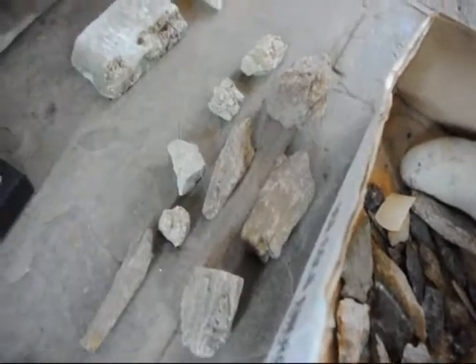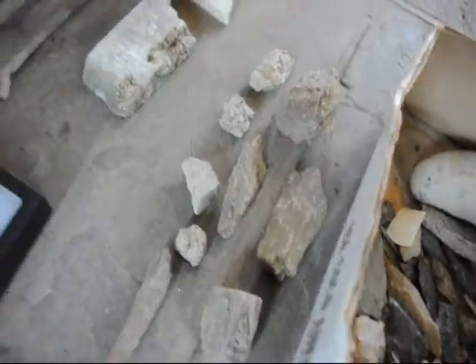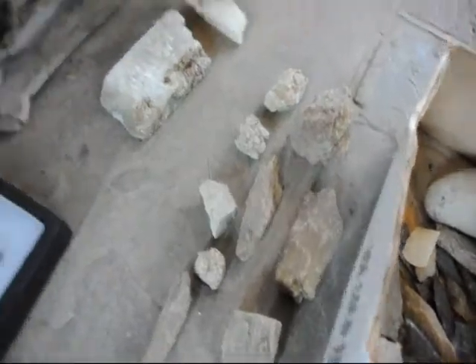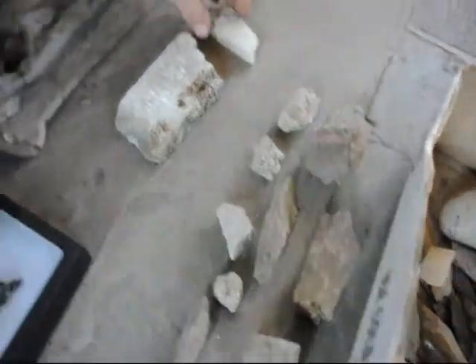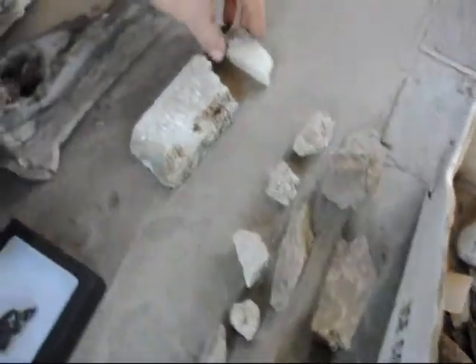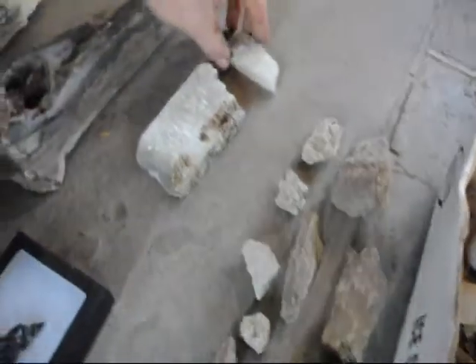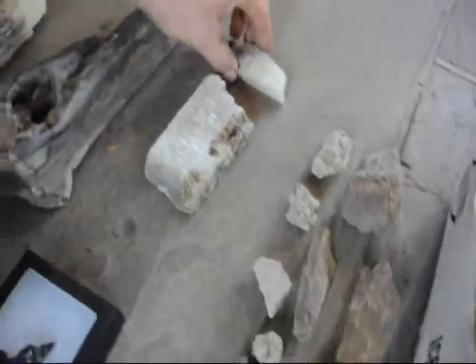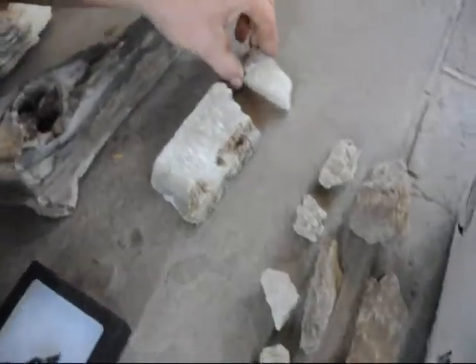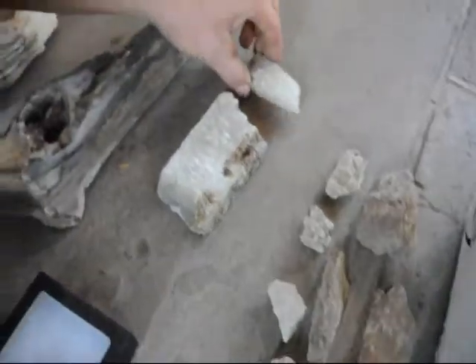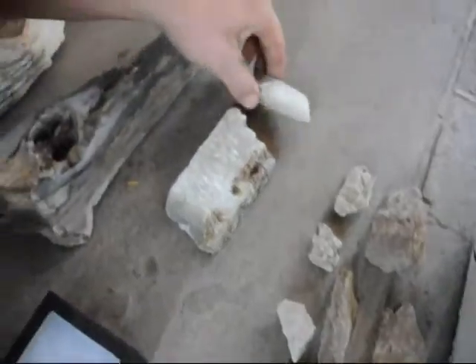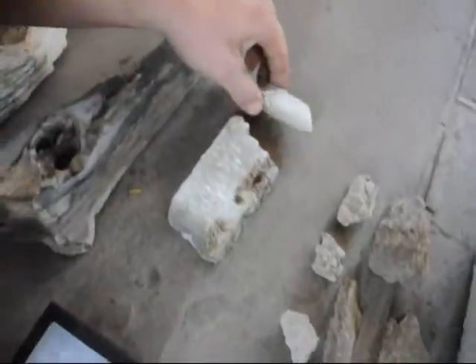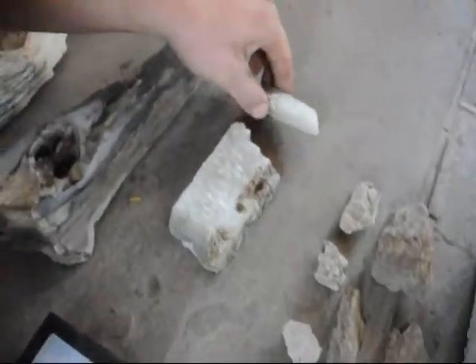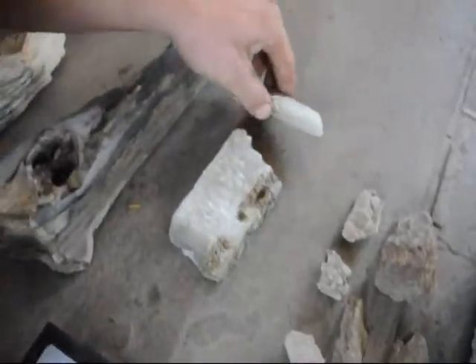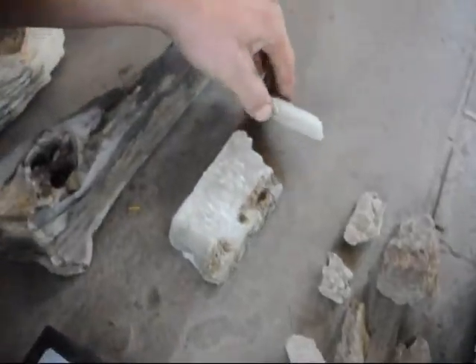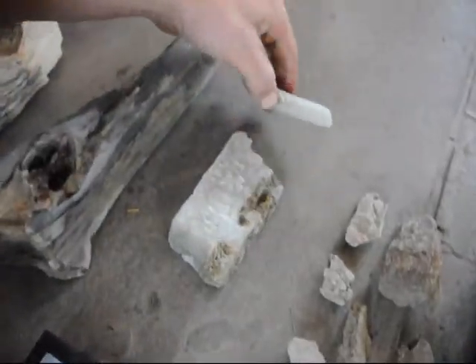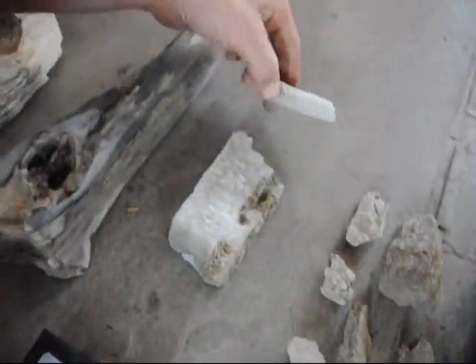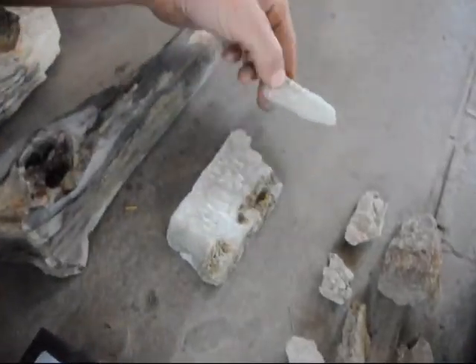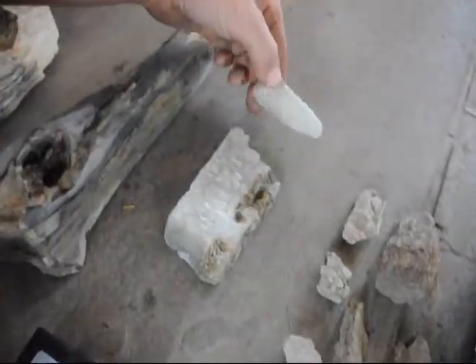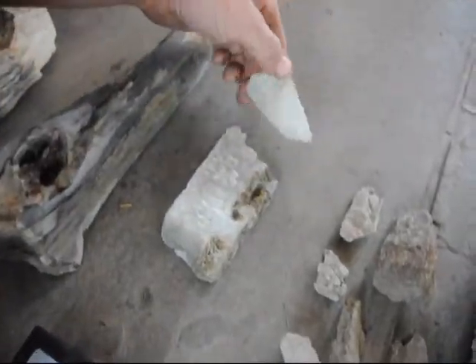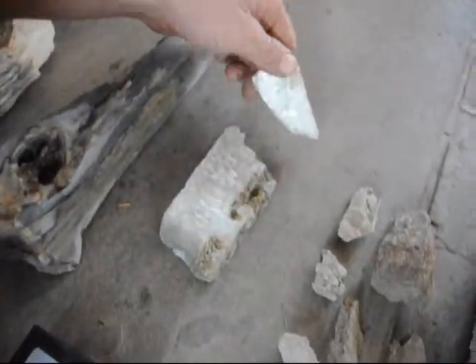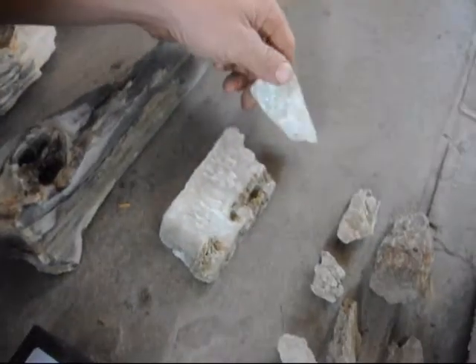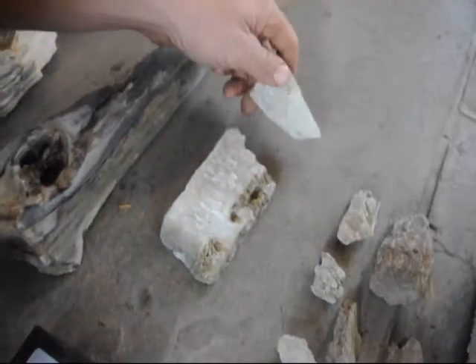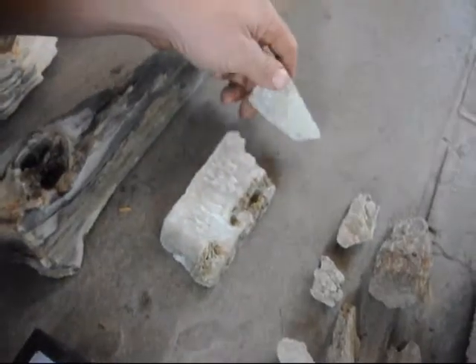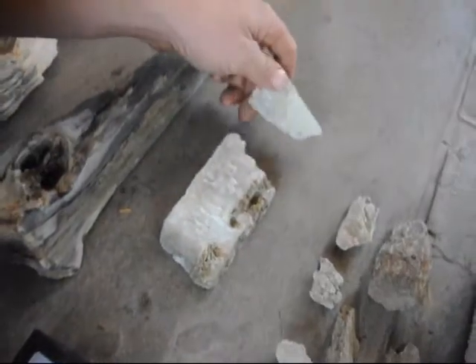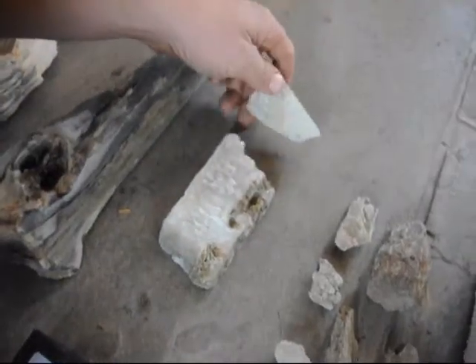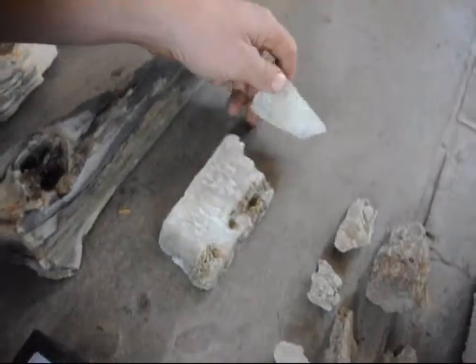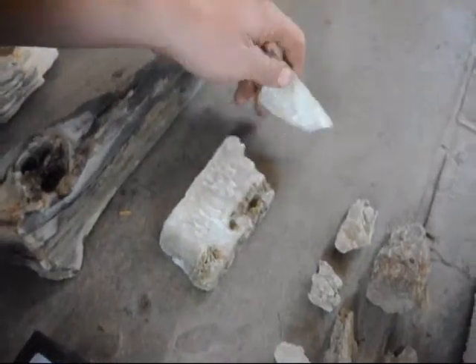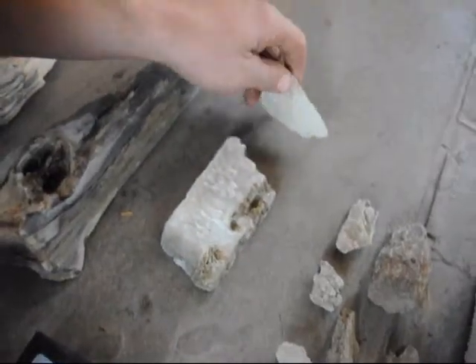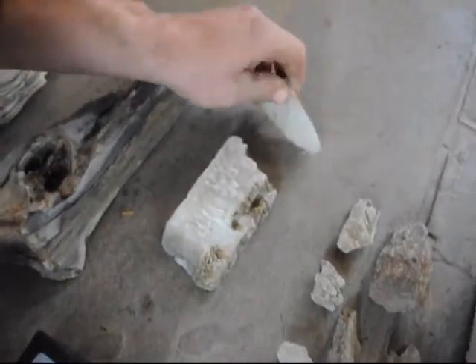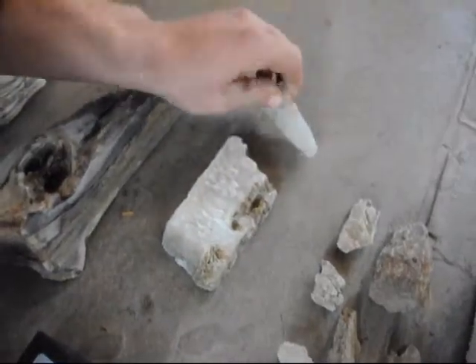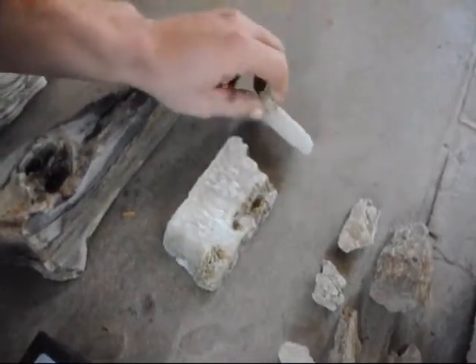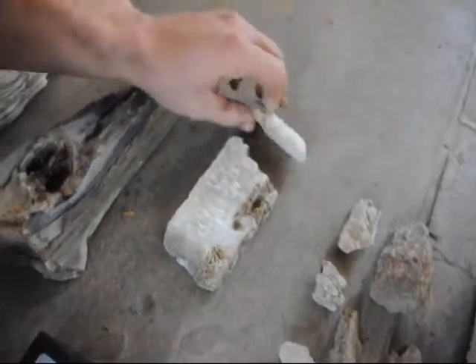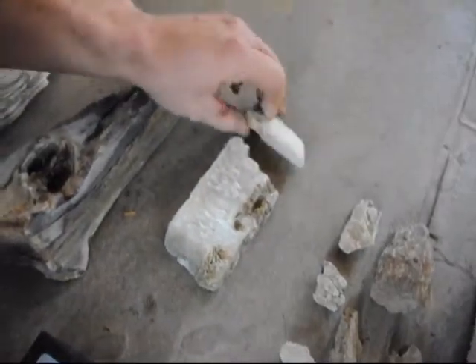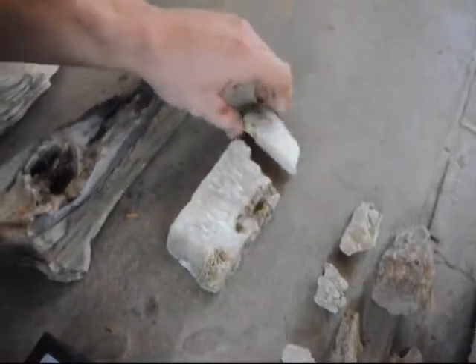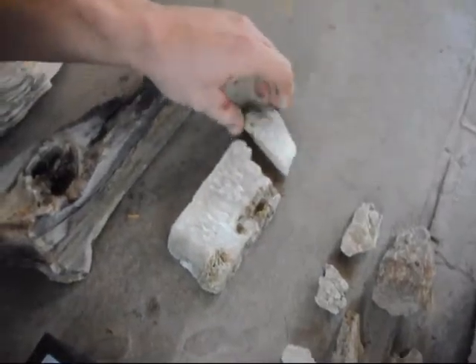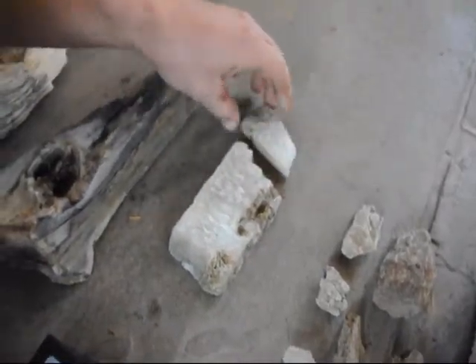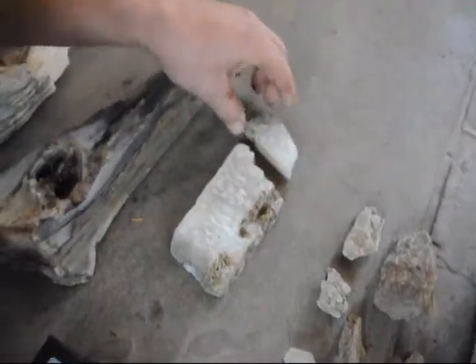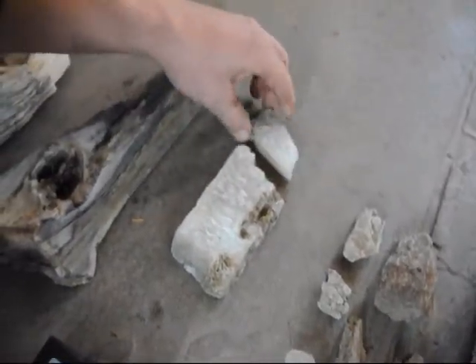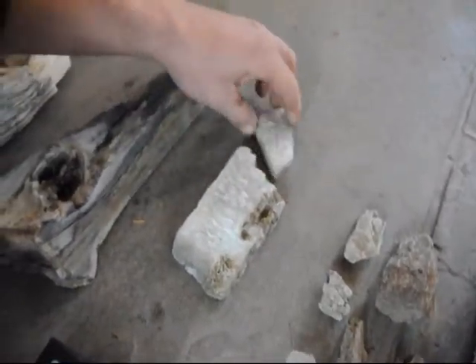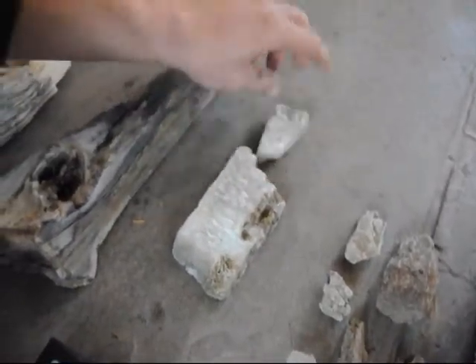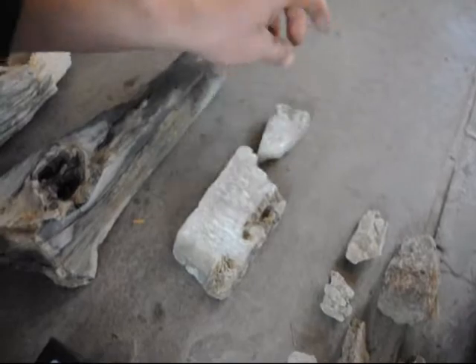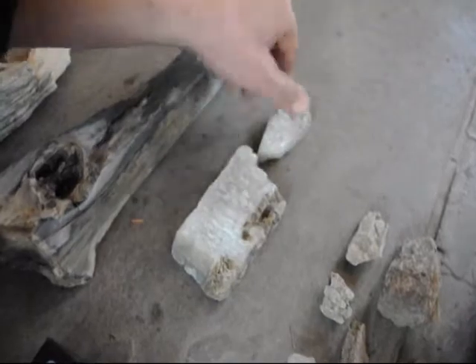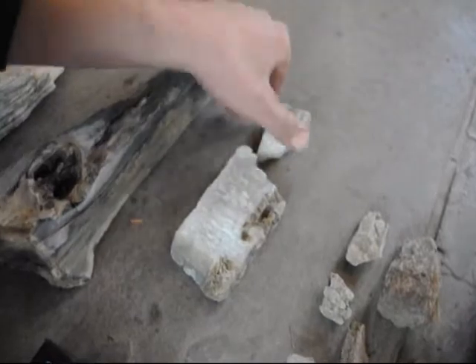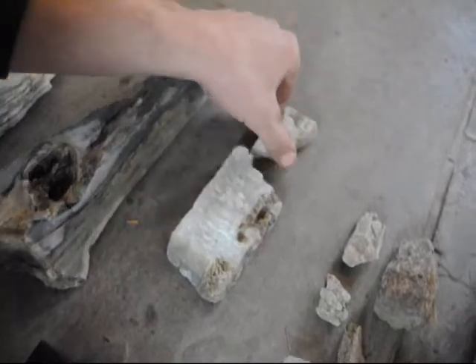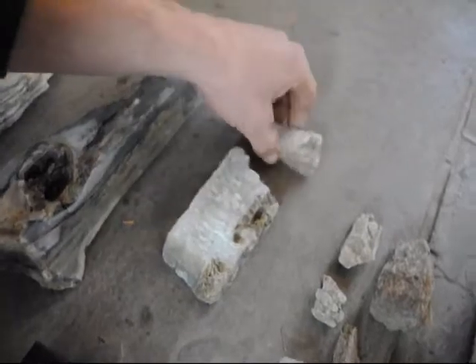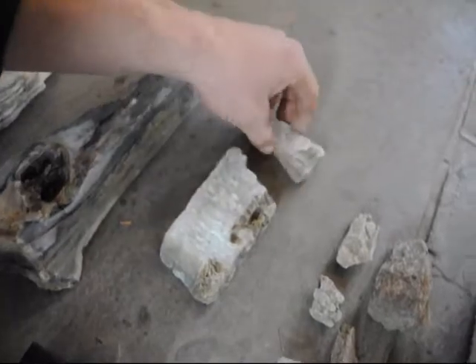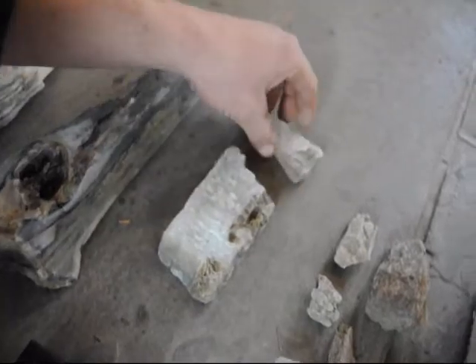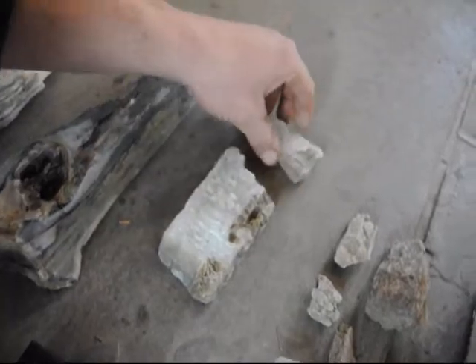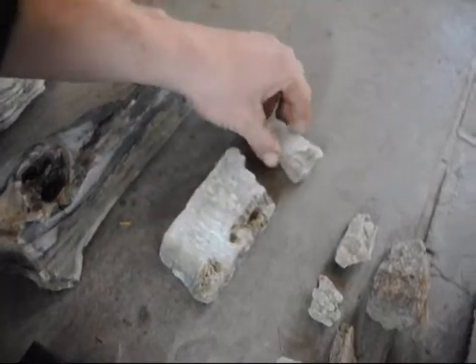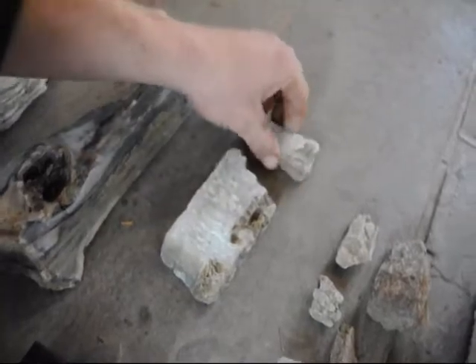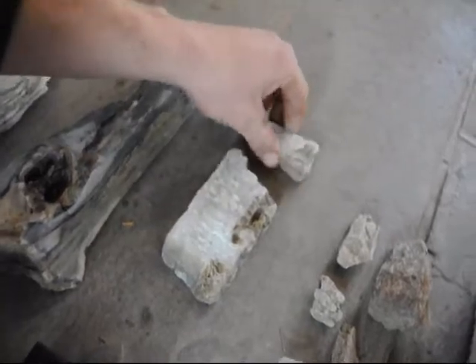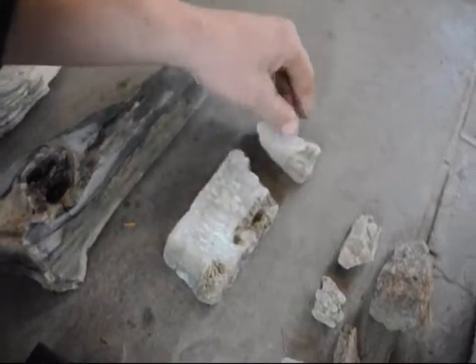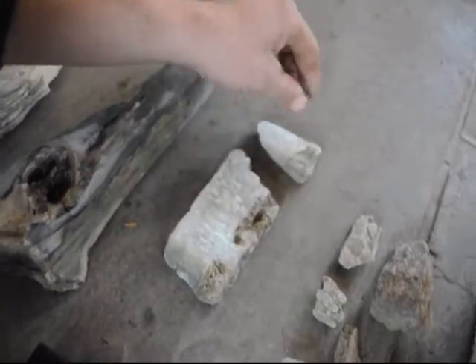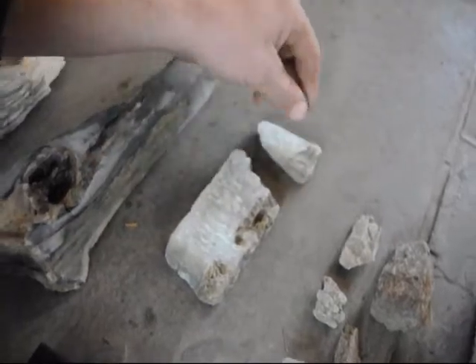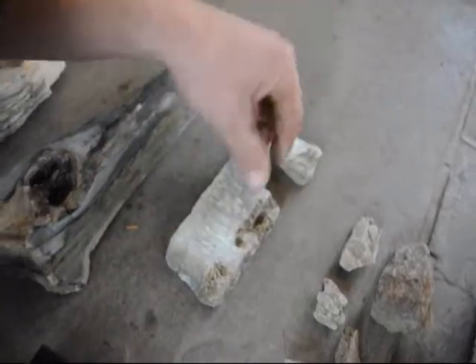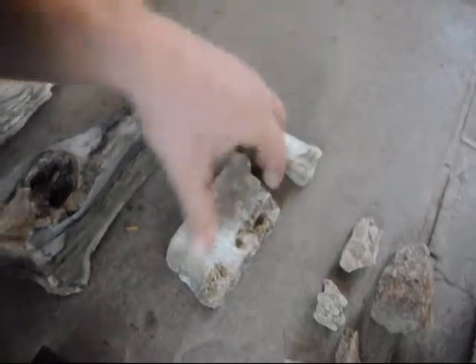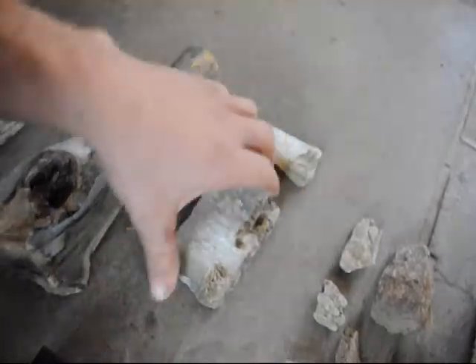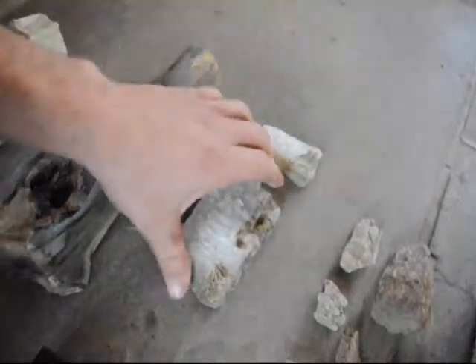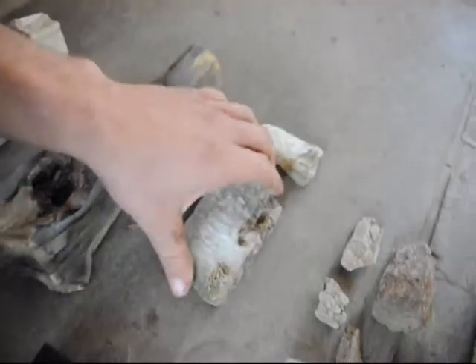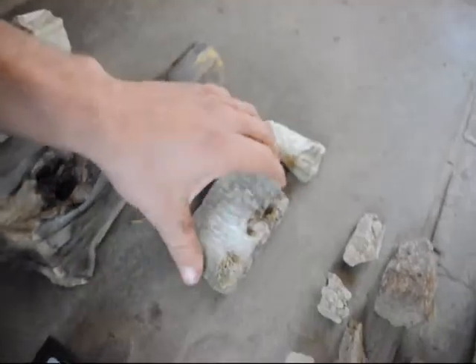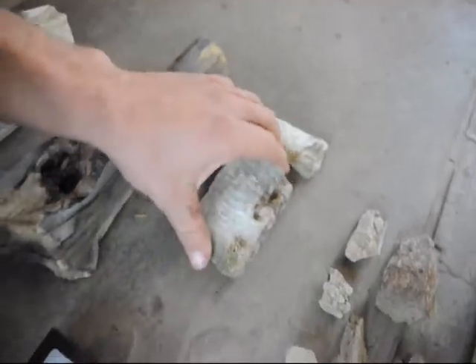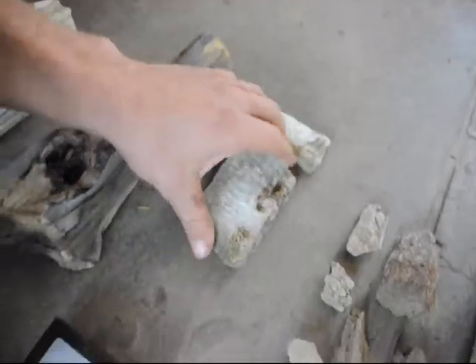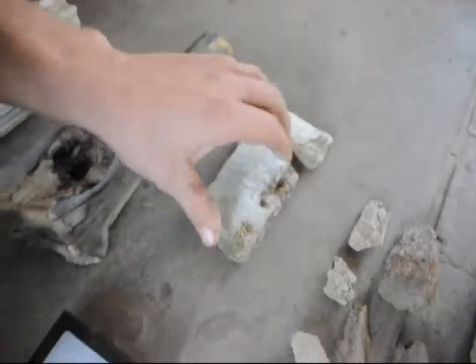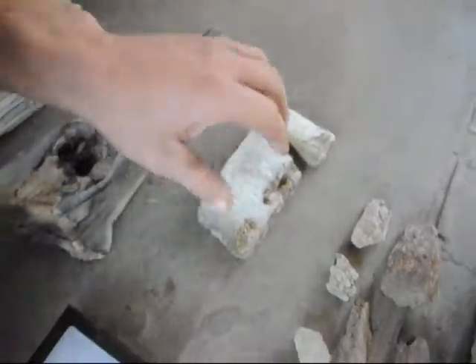This right here is calcite — it's a mineral. You can find that easily at the Flying X Ranch as well.